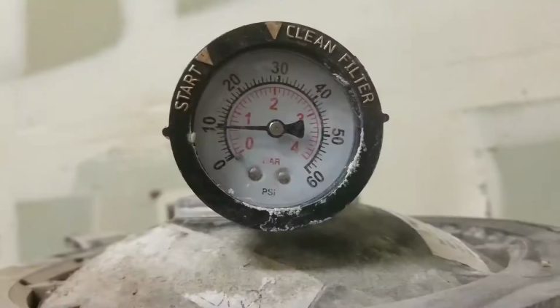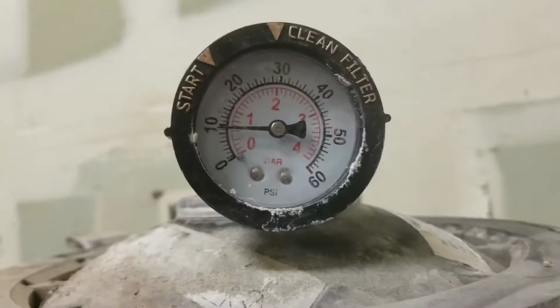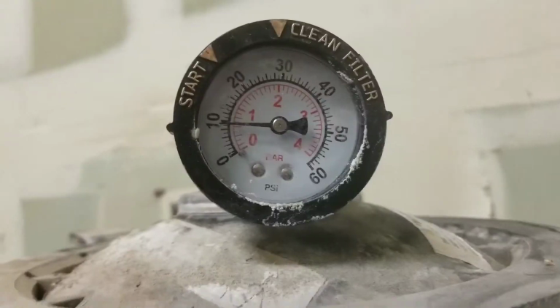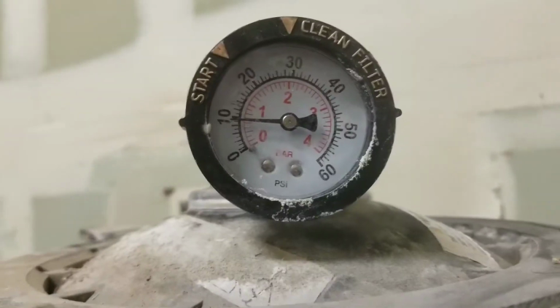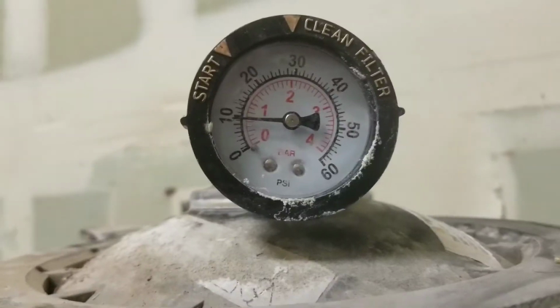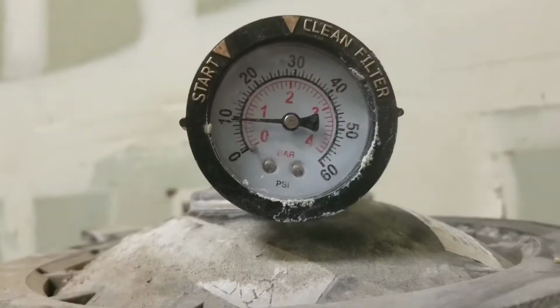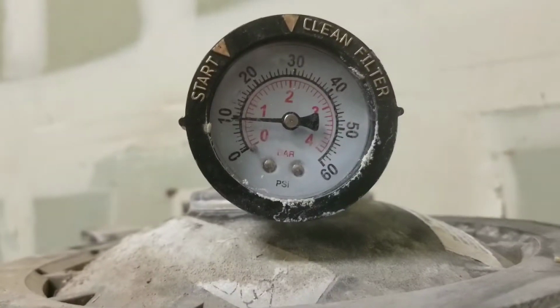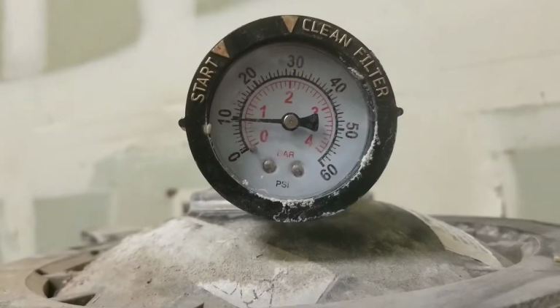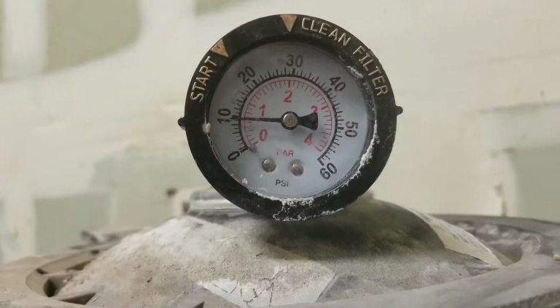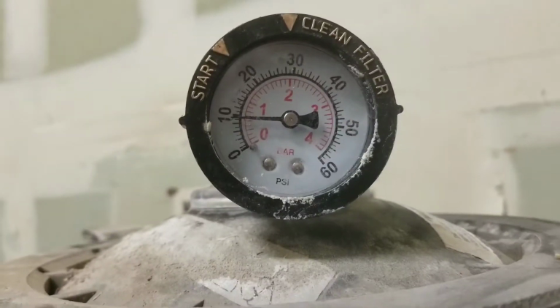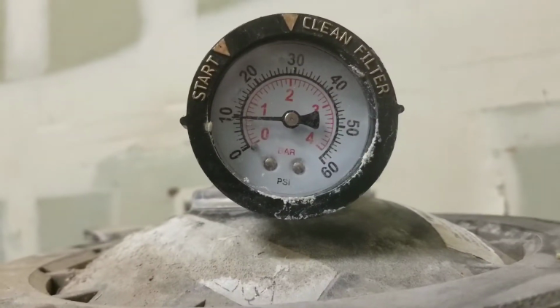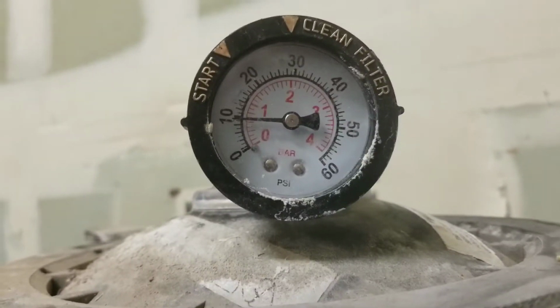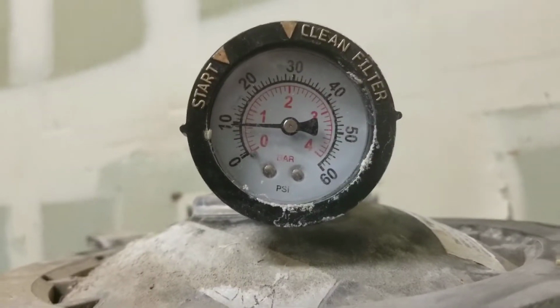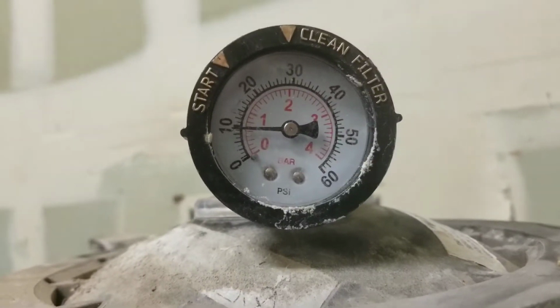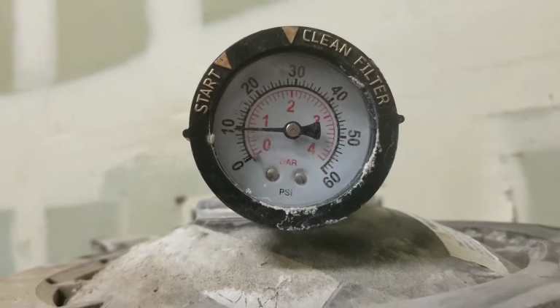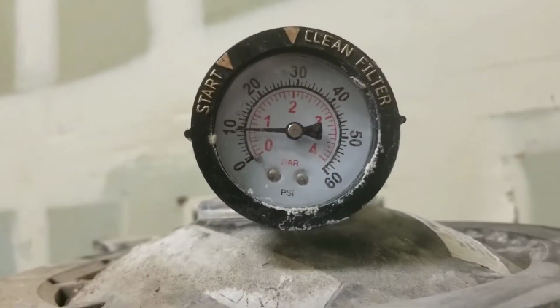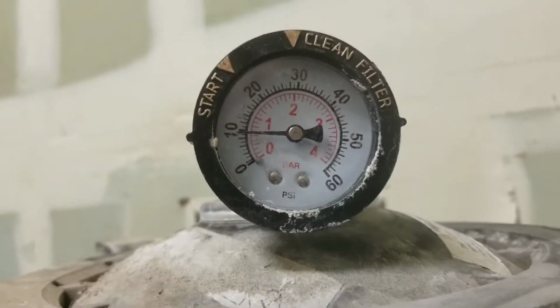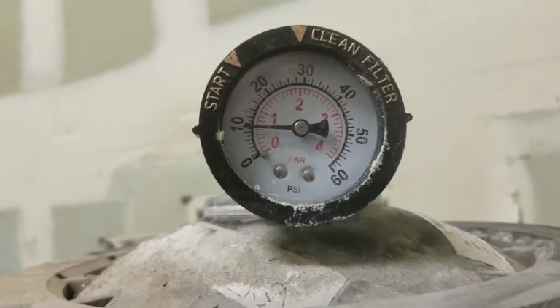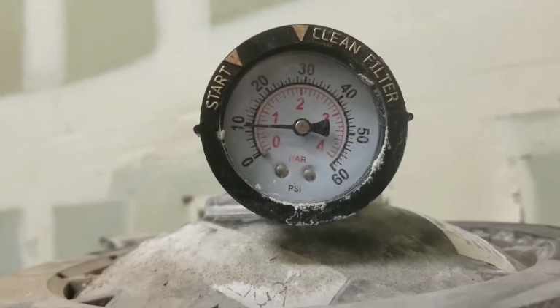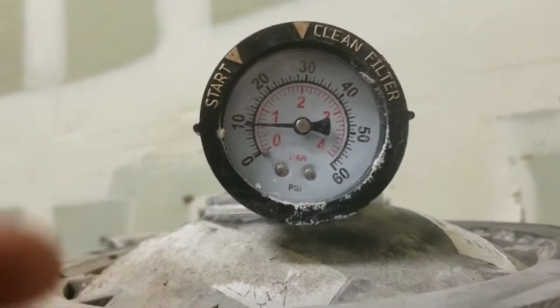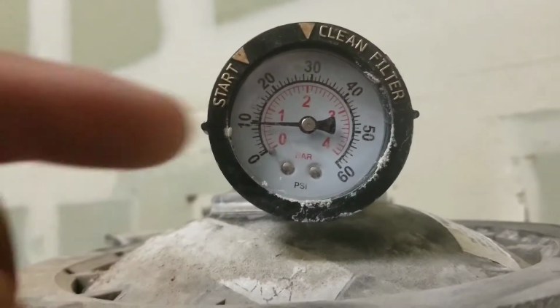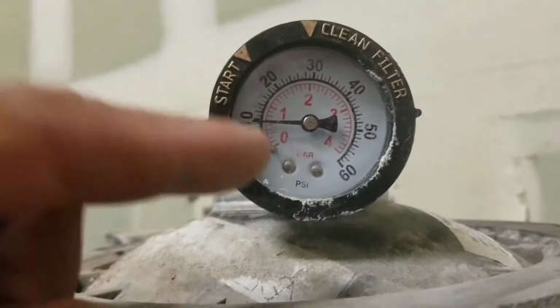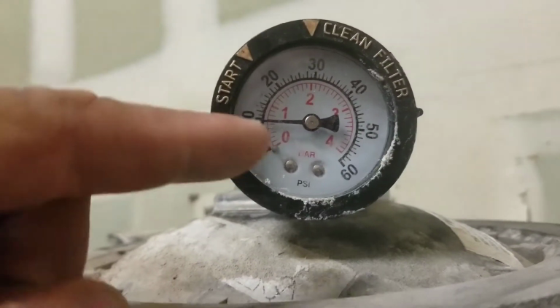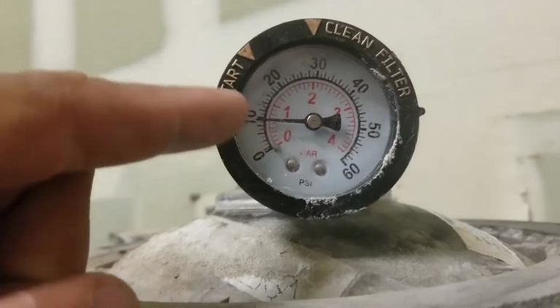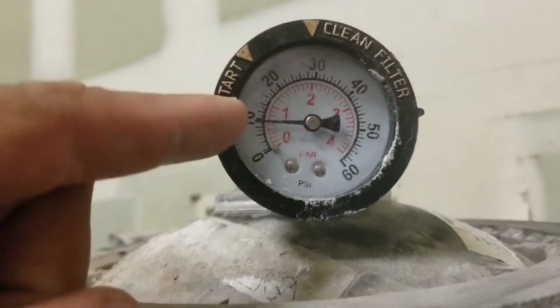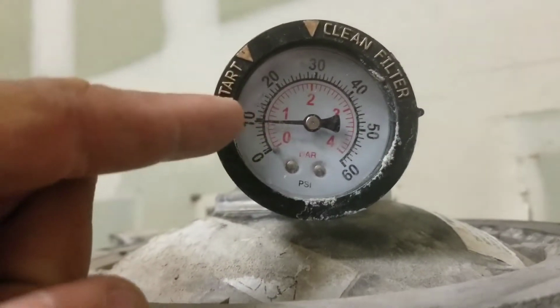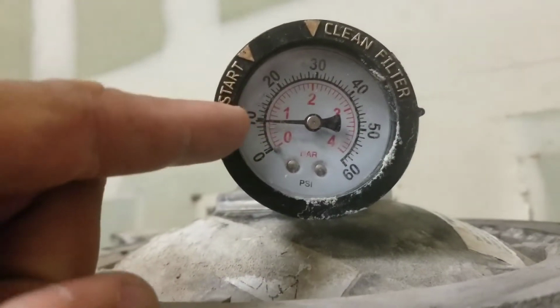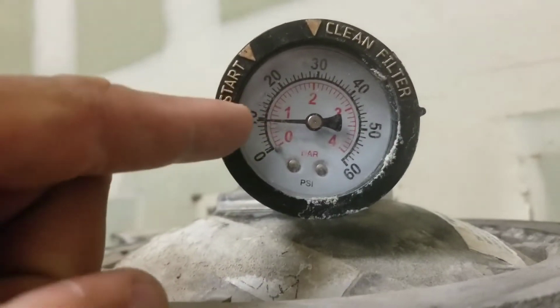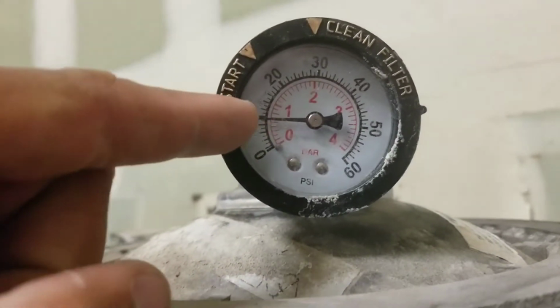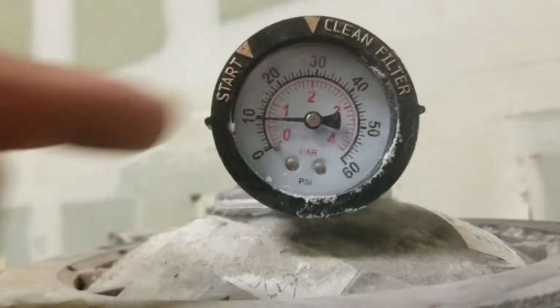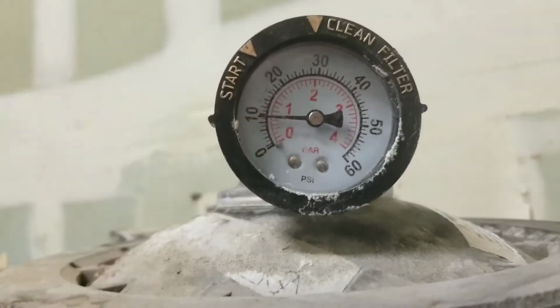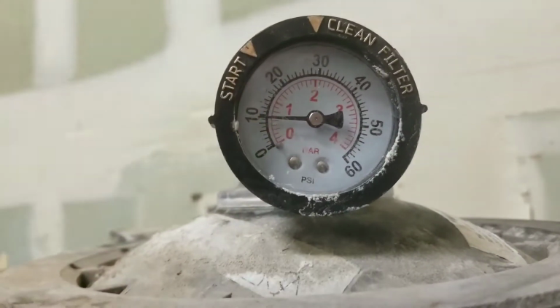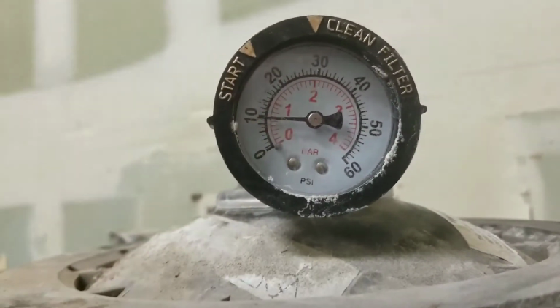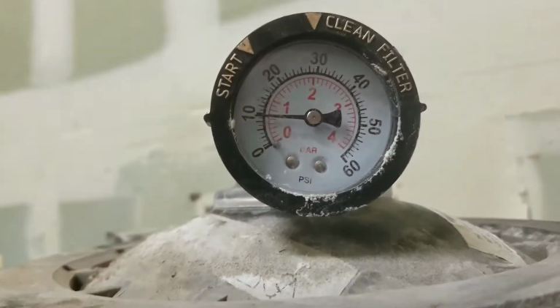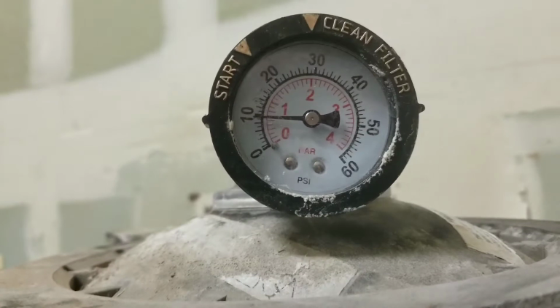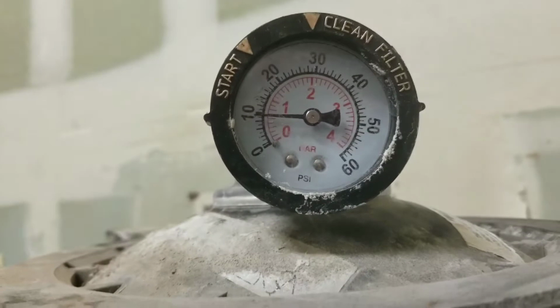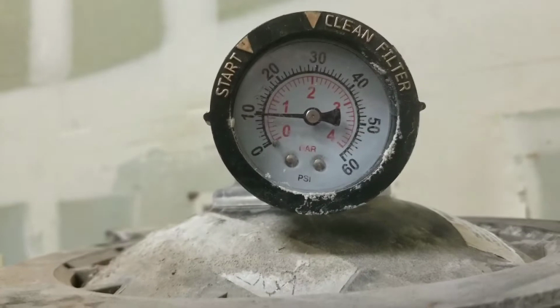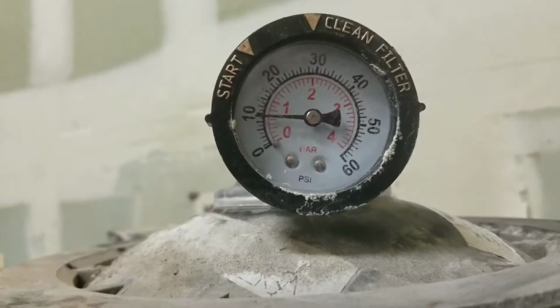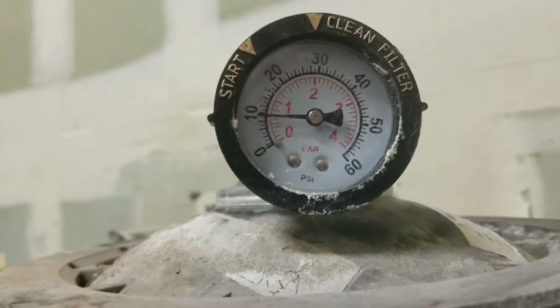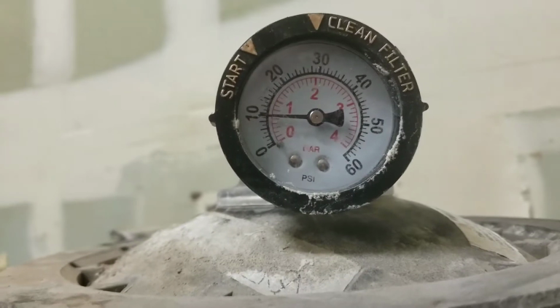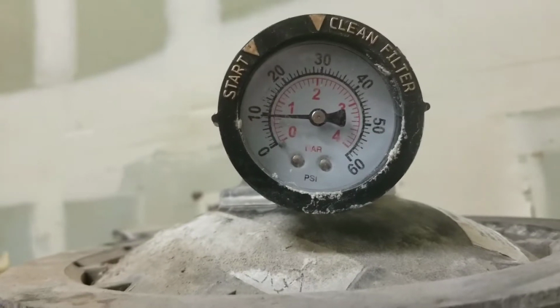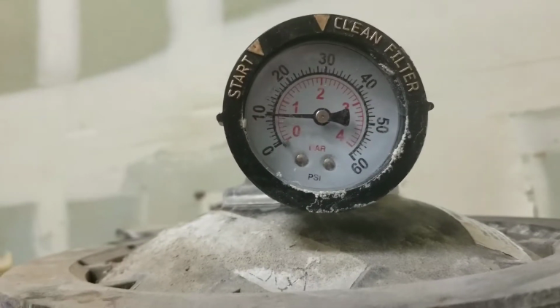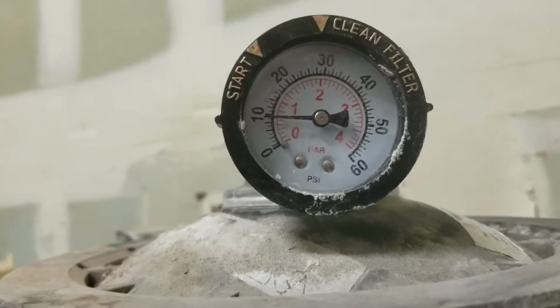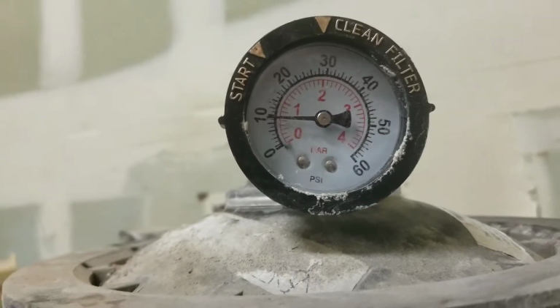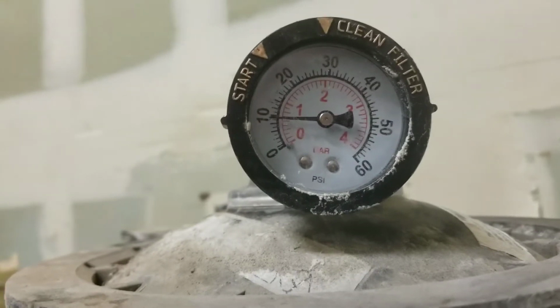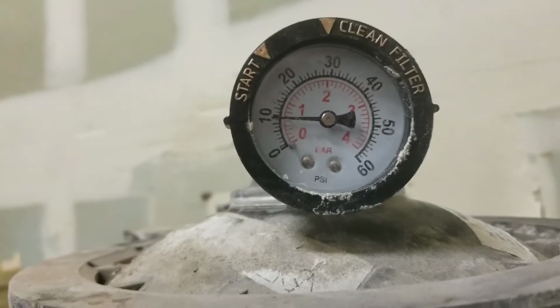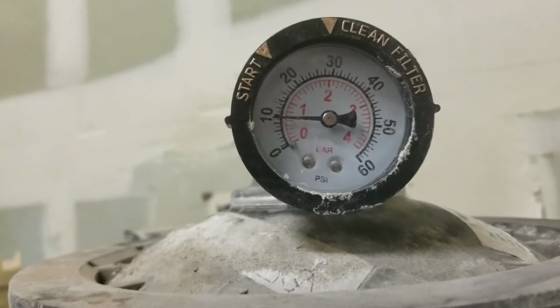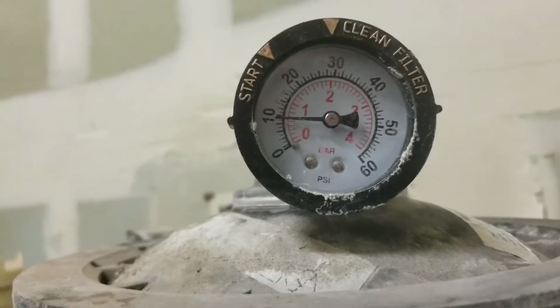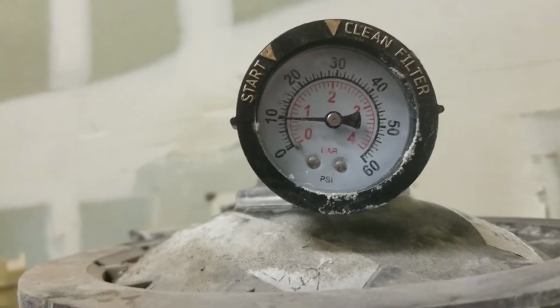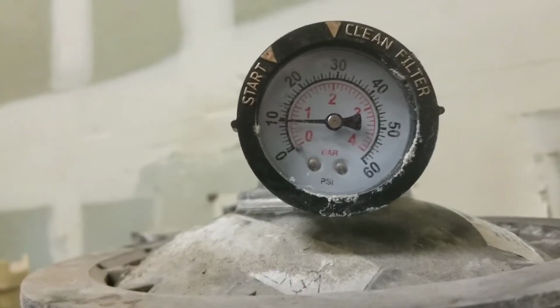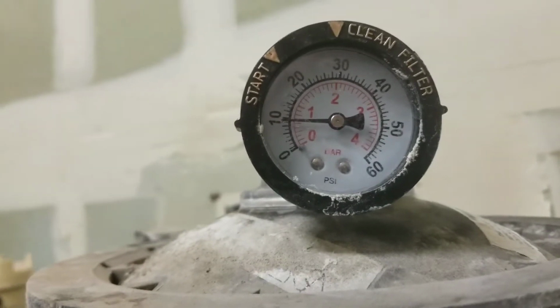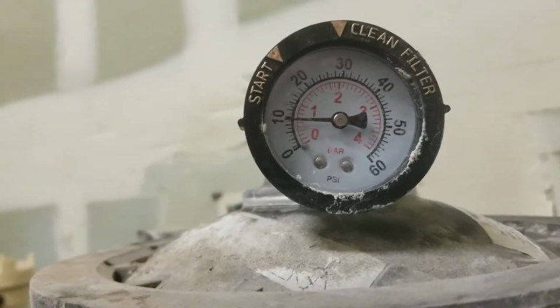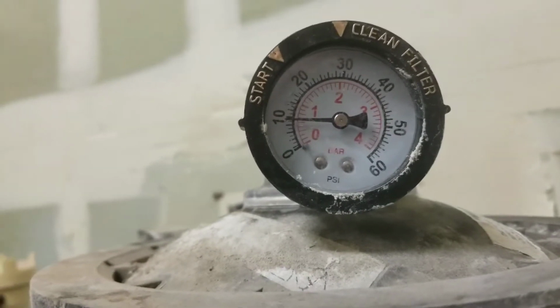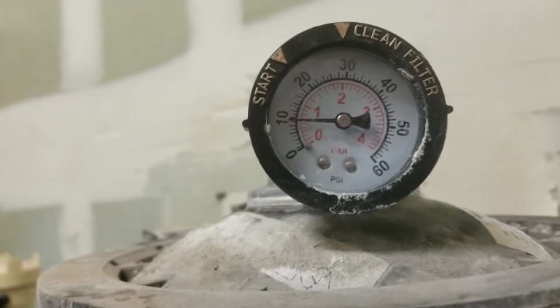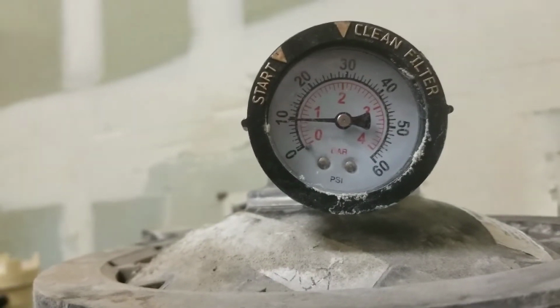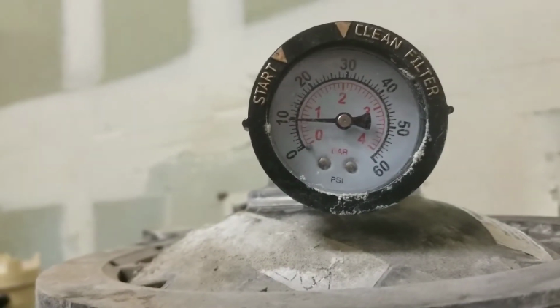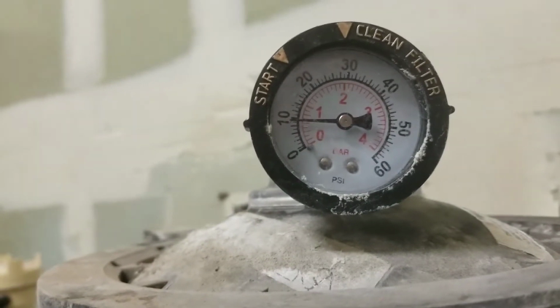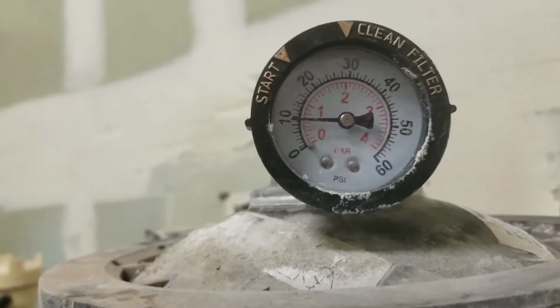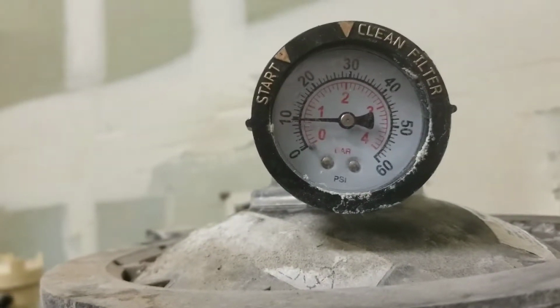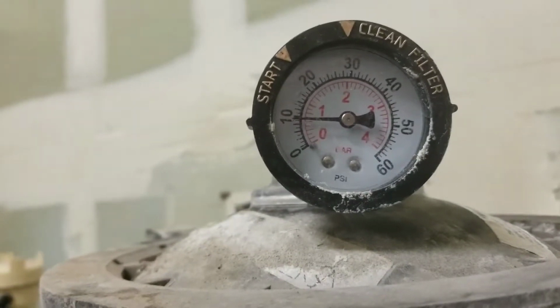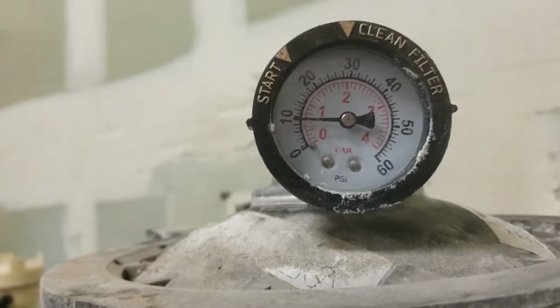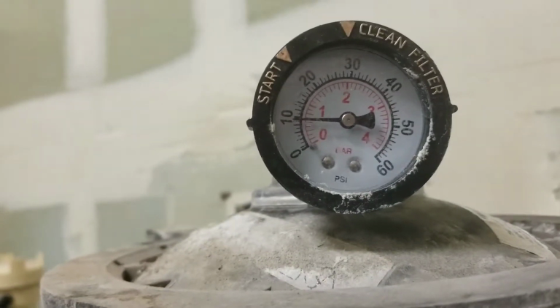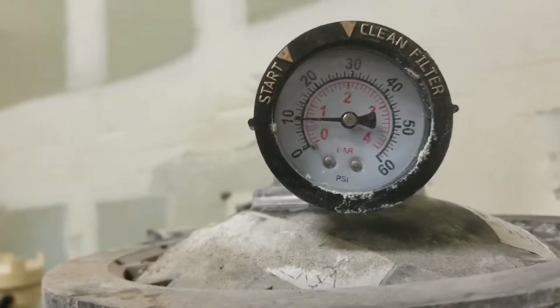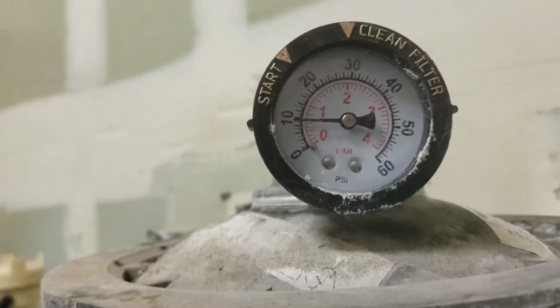Once you clean your filtration system, the pressures look really good. I have a reading of nine now, down from 25 before the backwash.